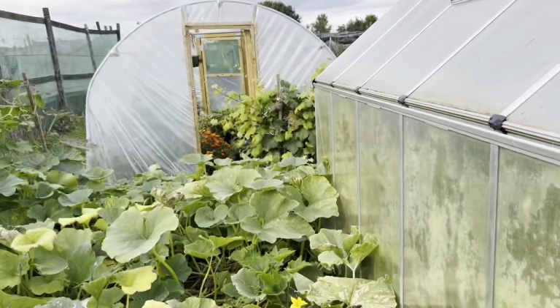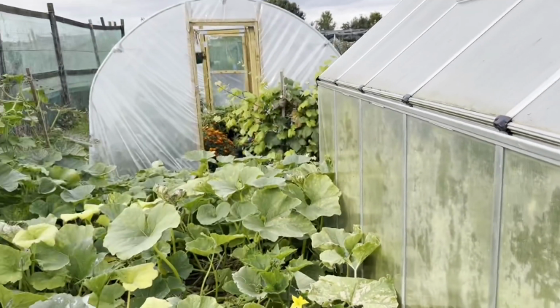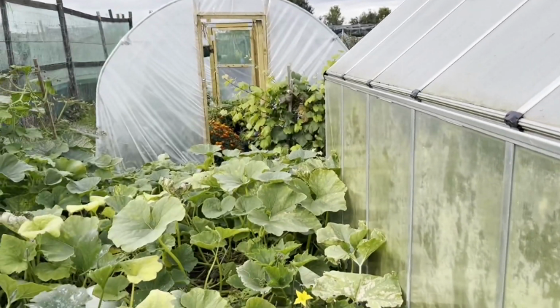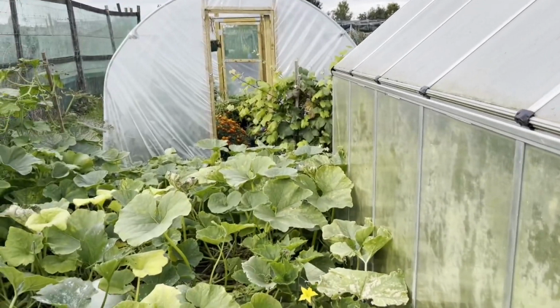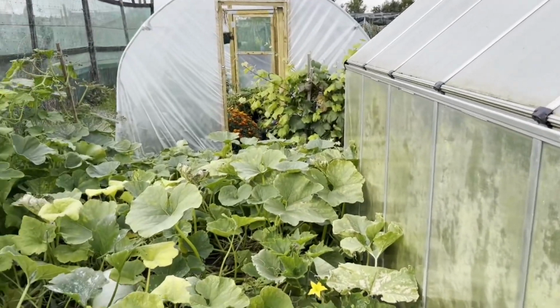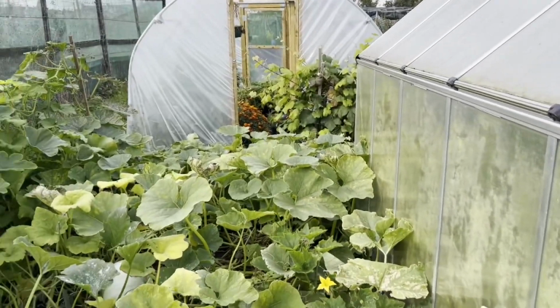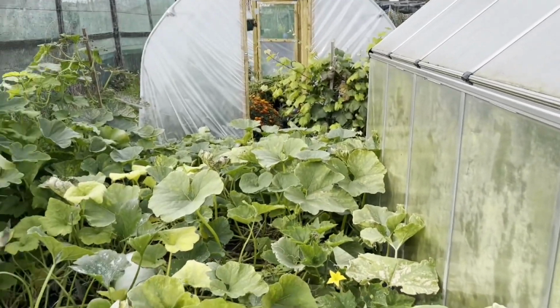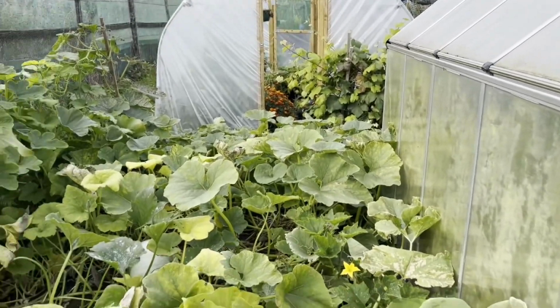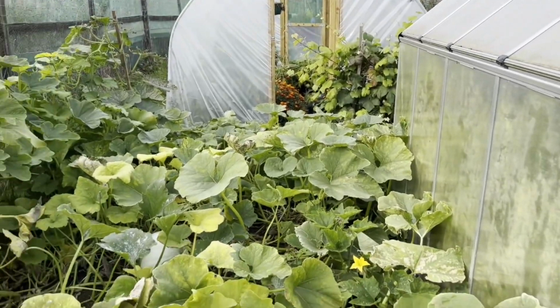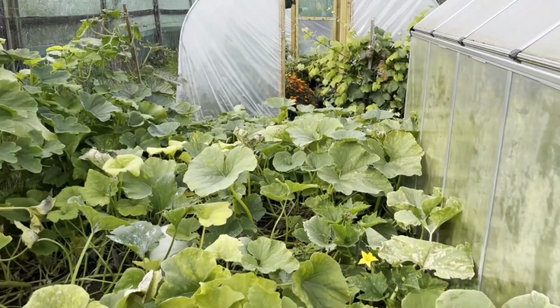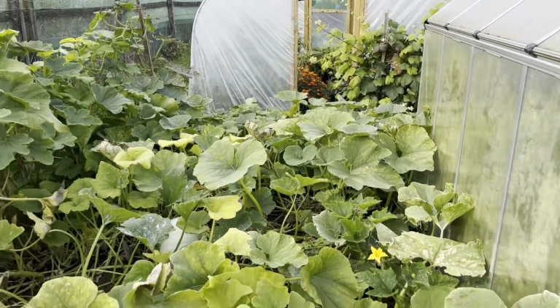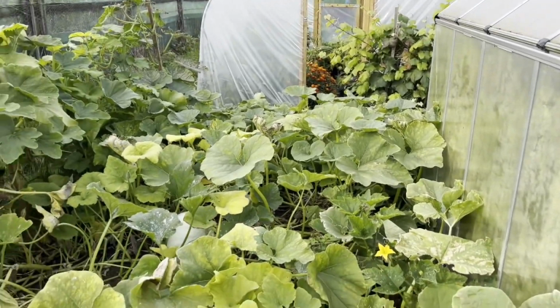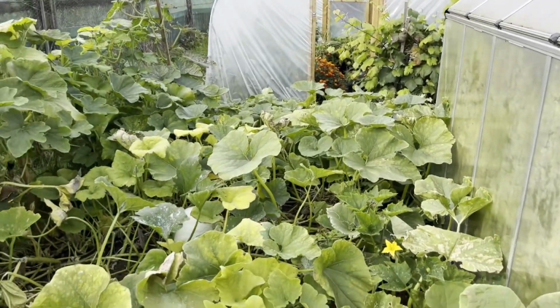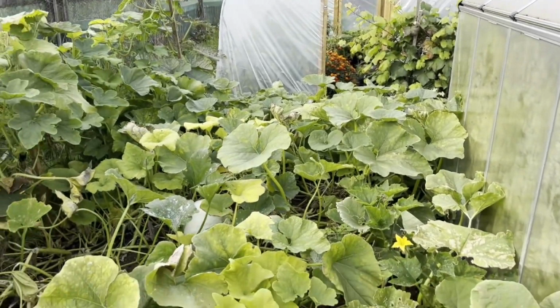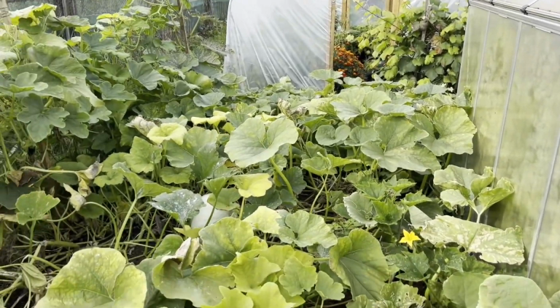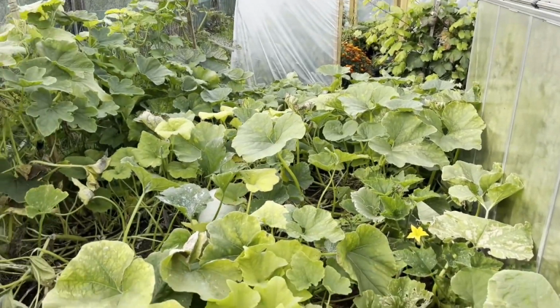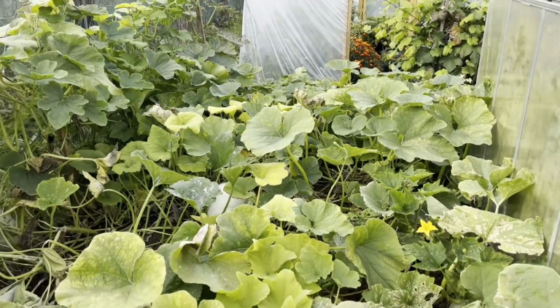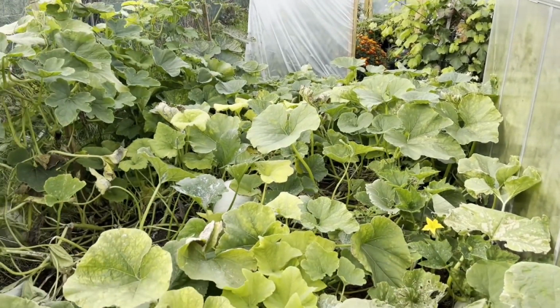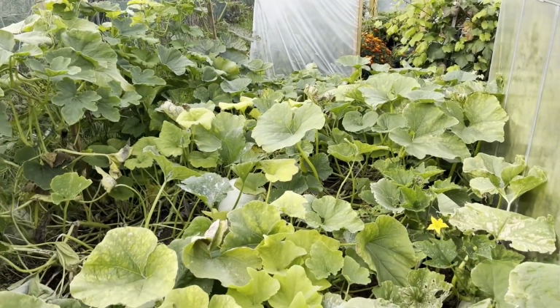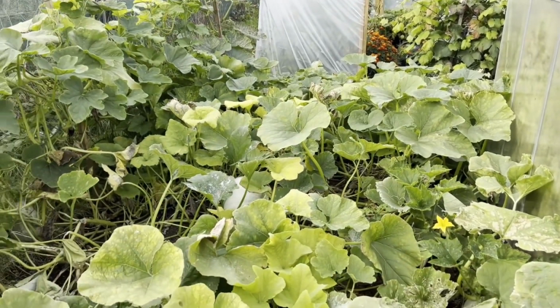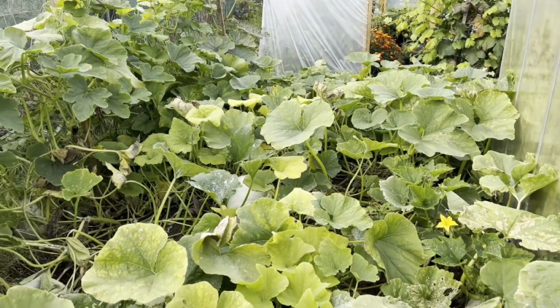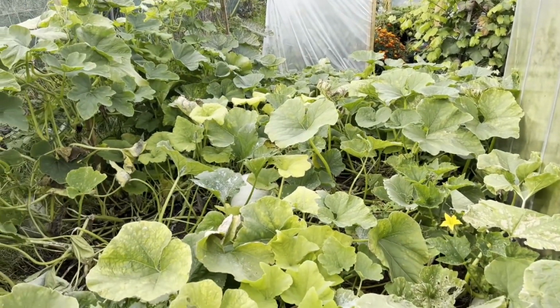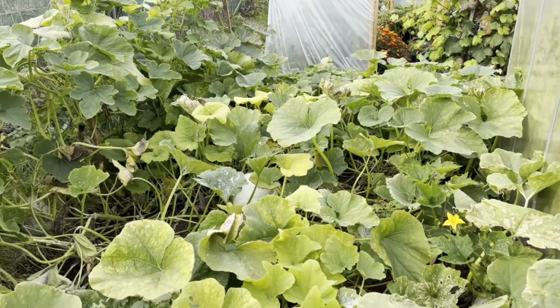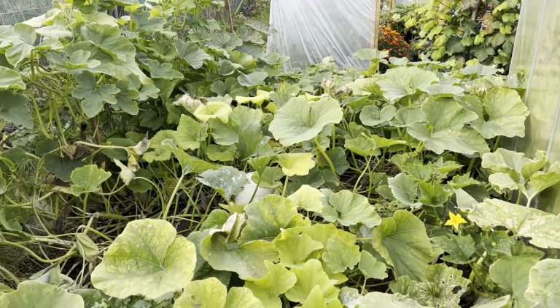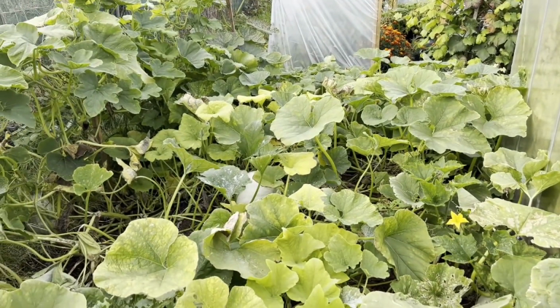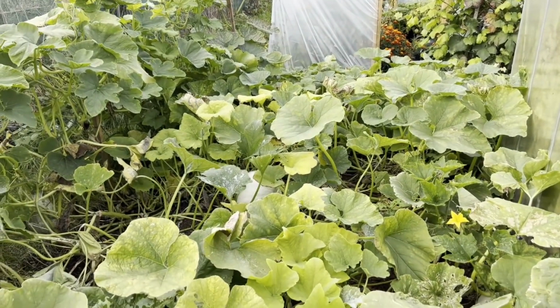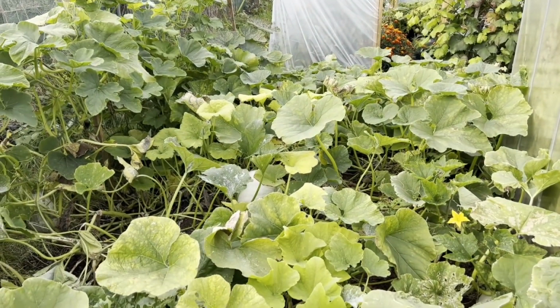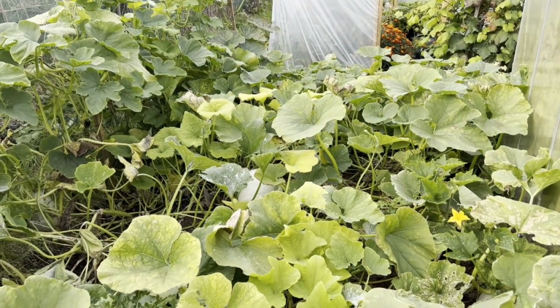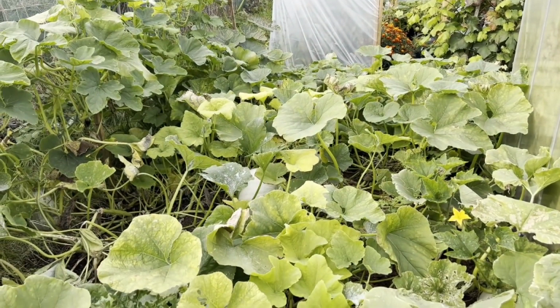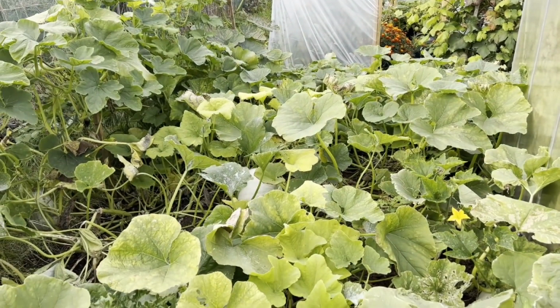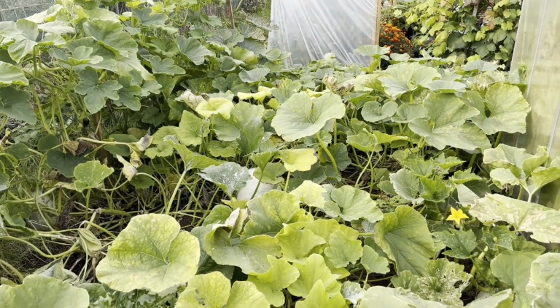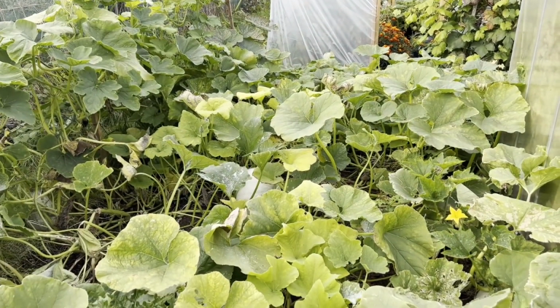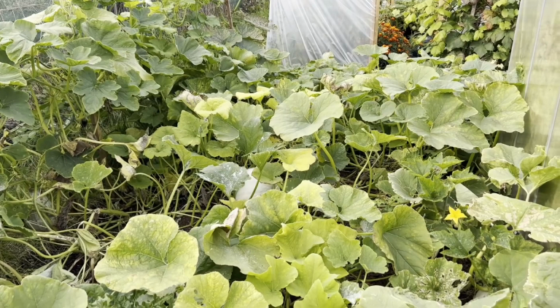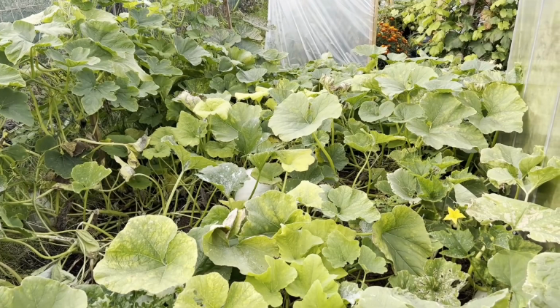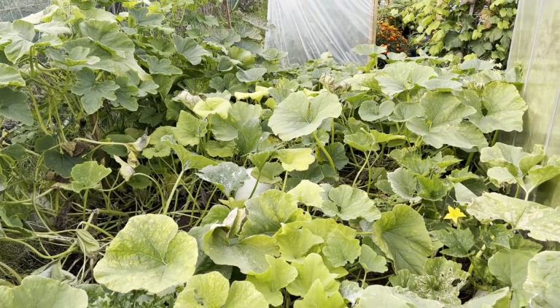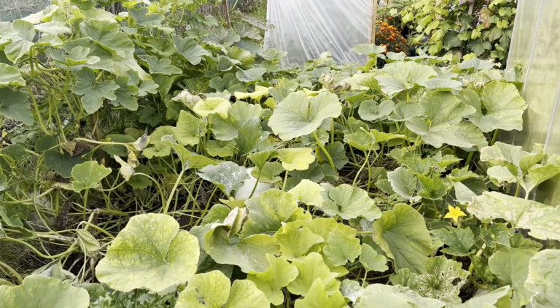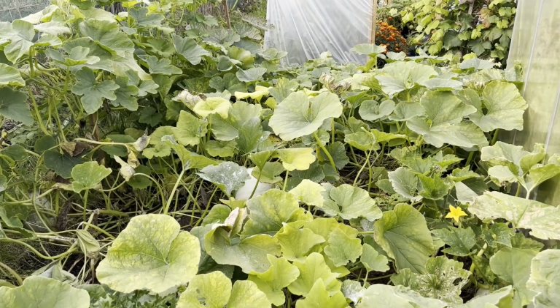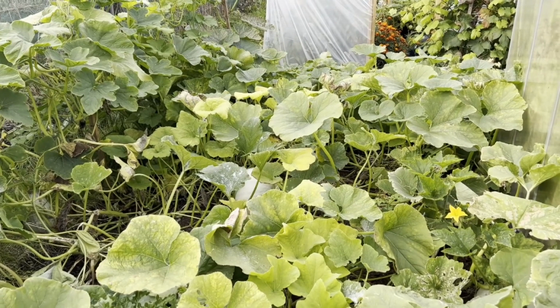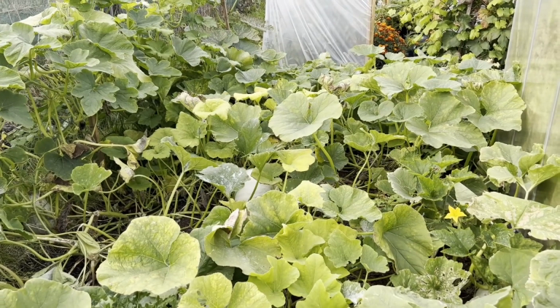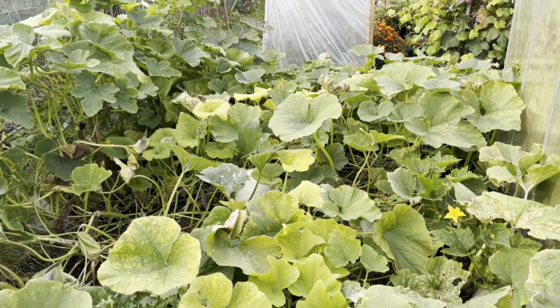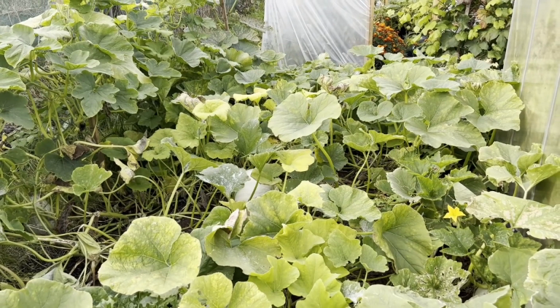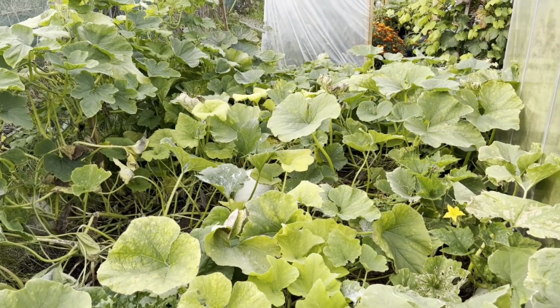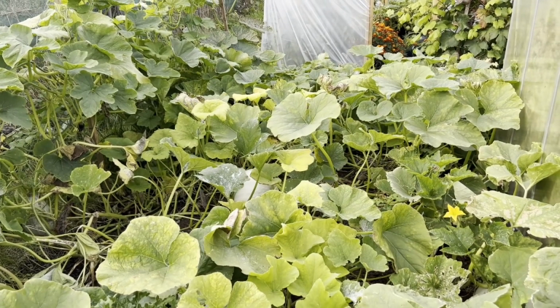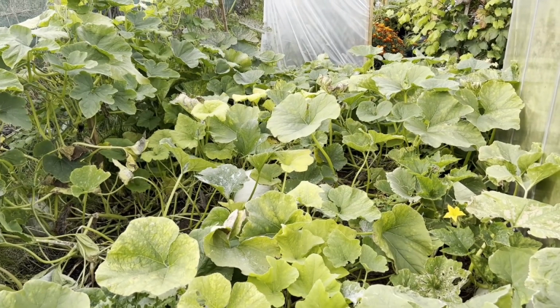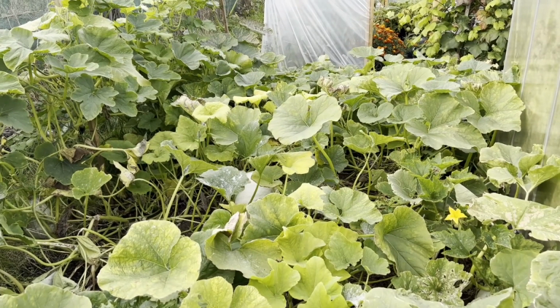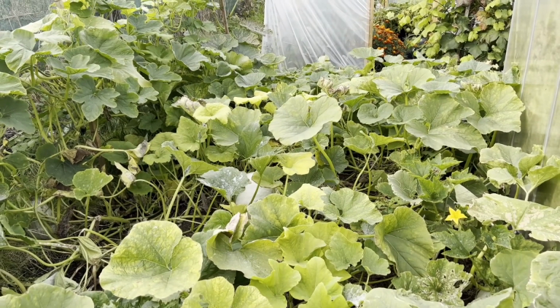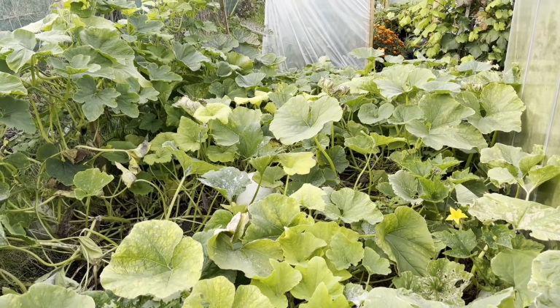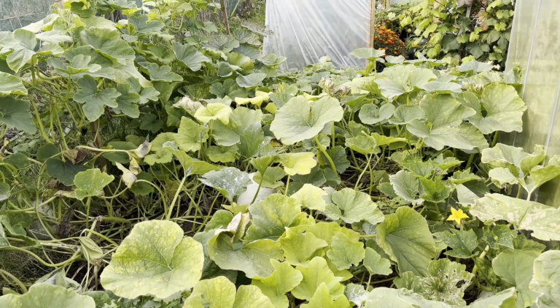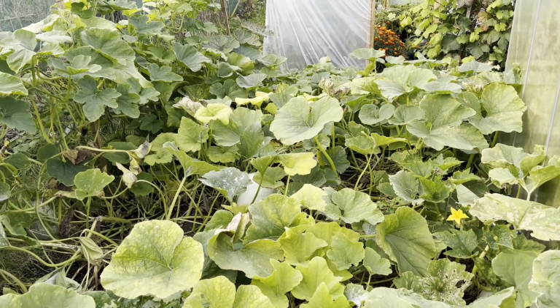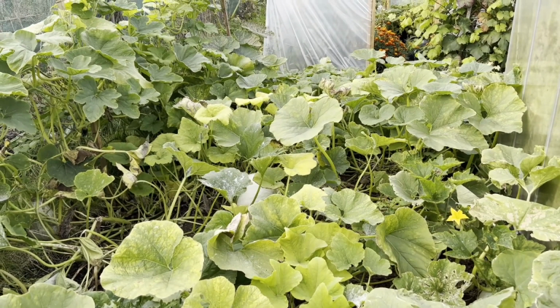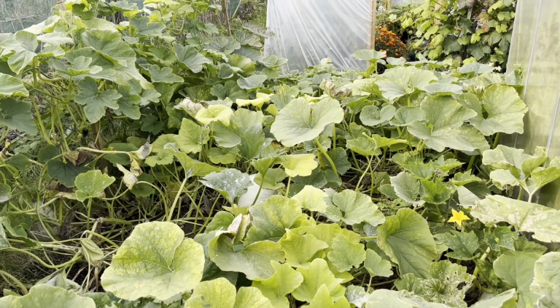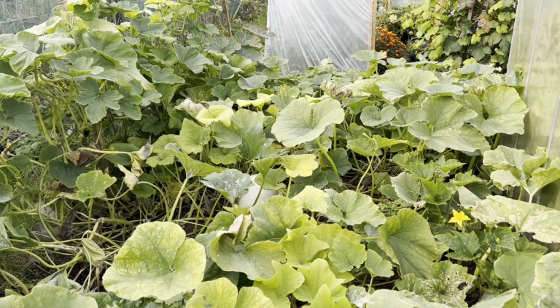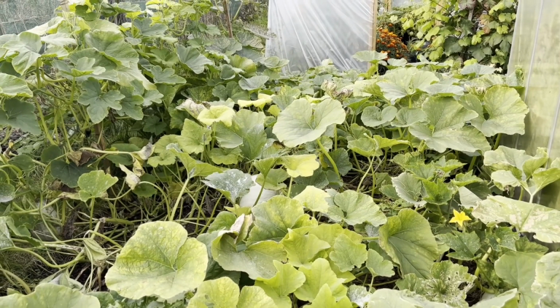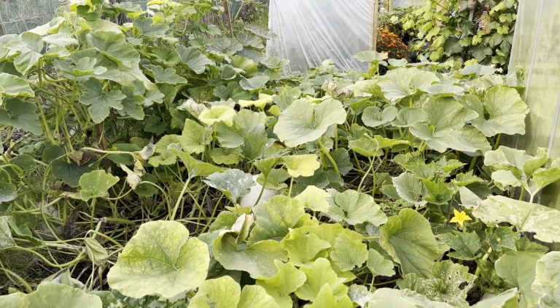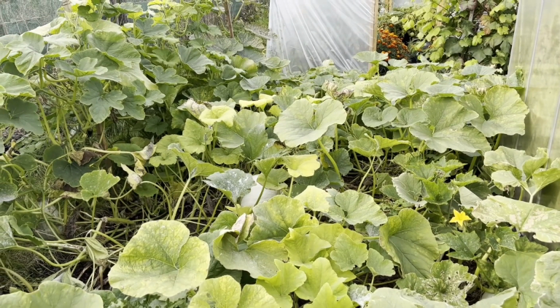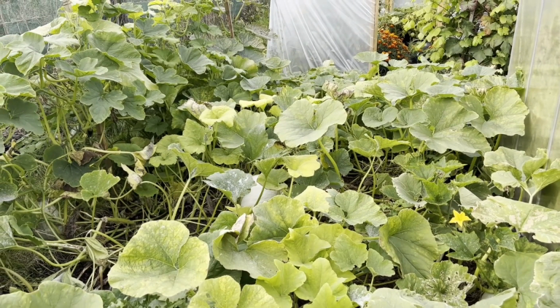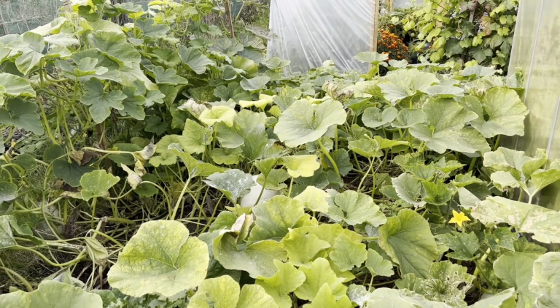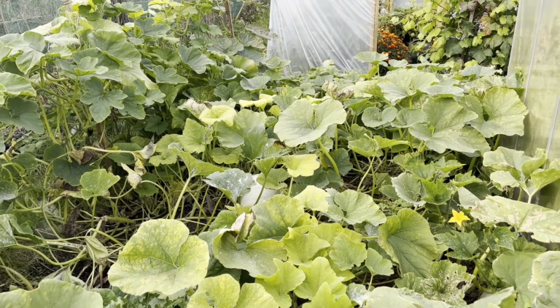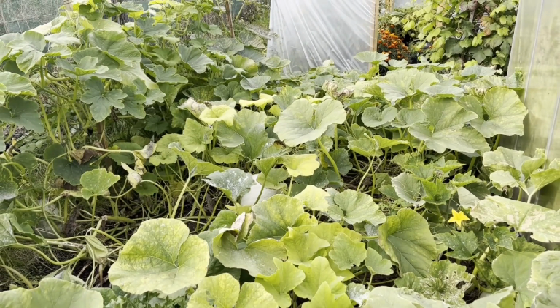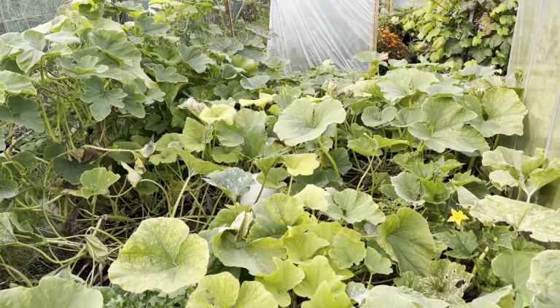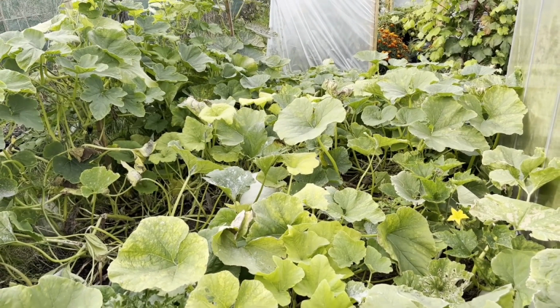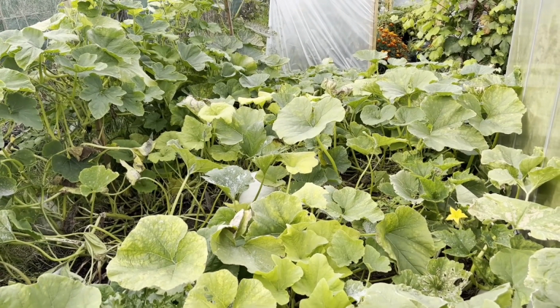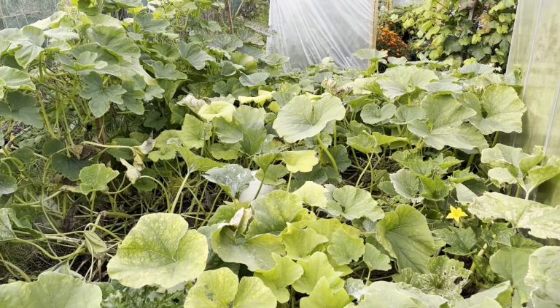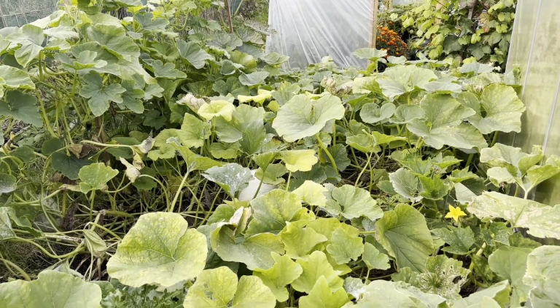As that gem squash actually showed – with it not looking at all like a gem squash in any way whatsoever.